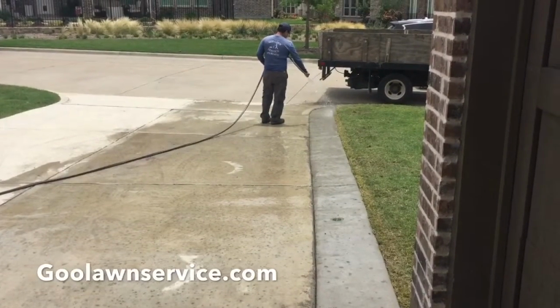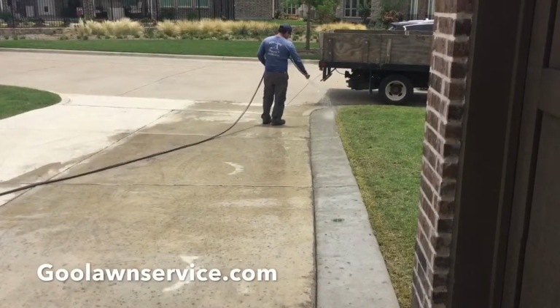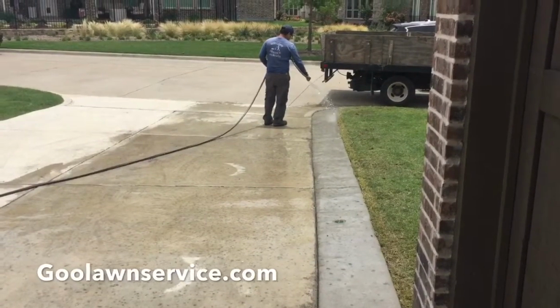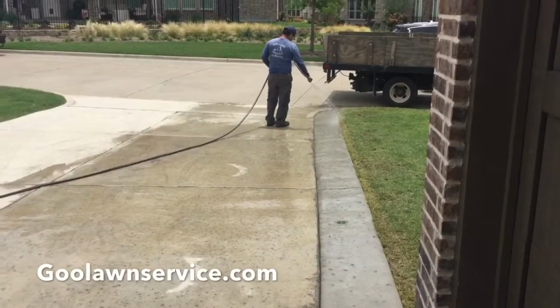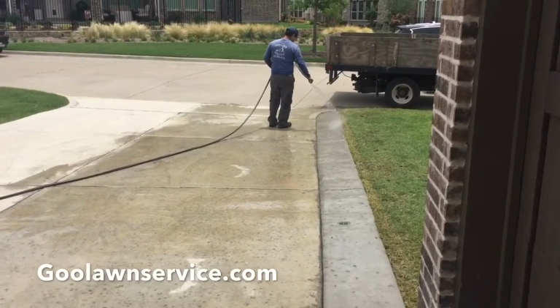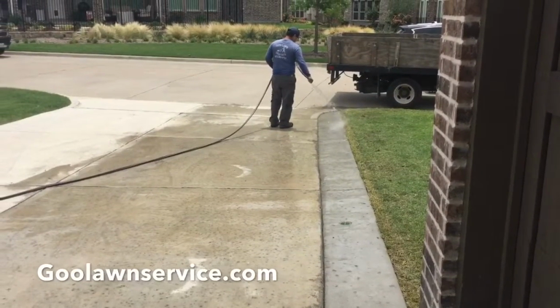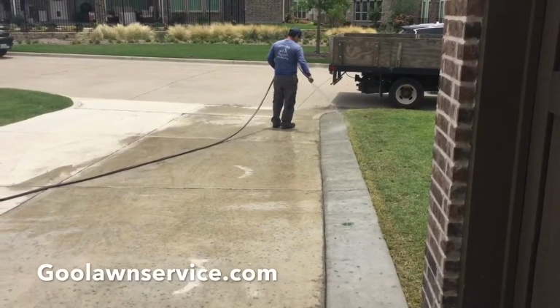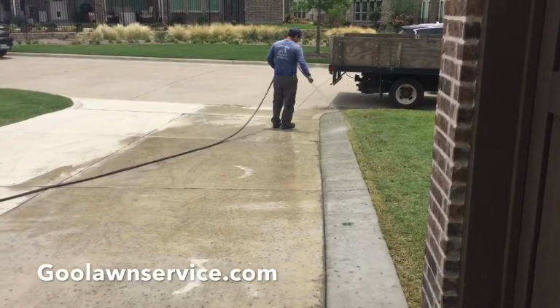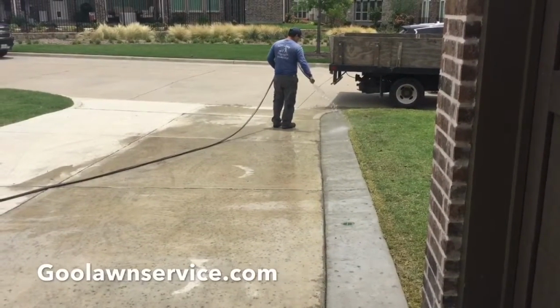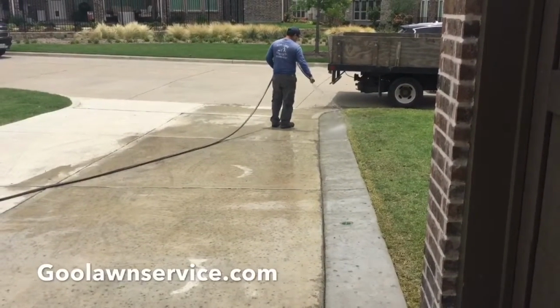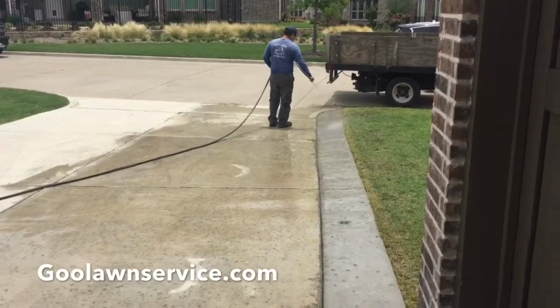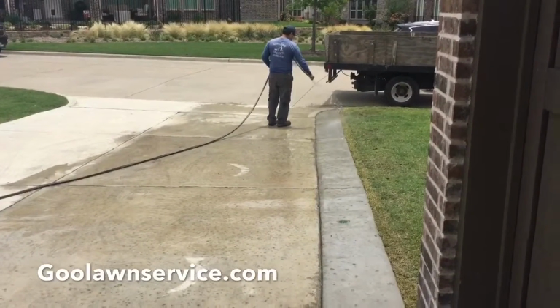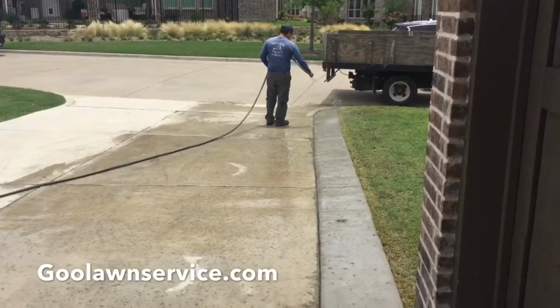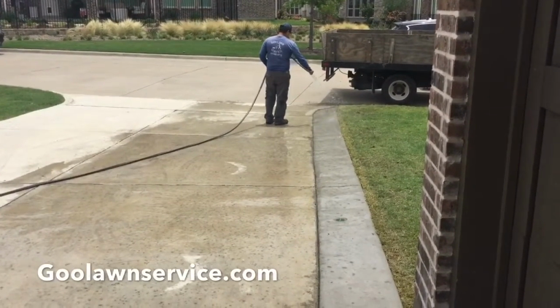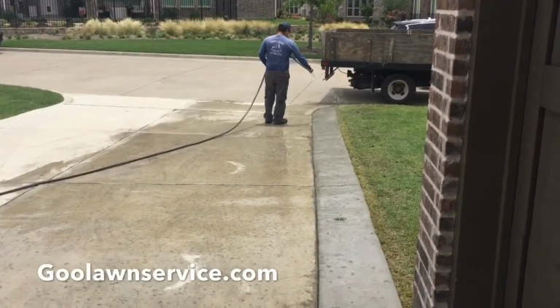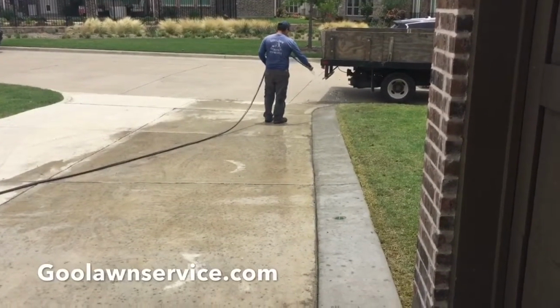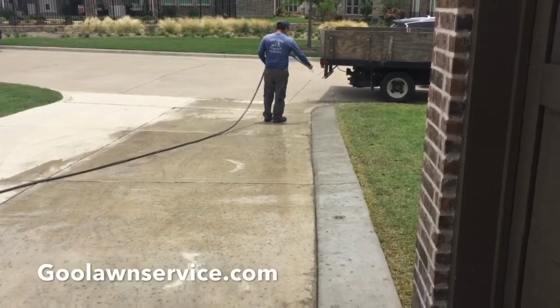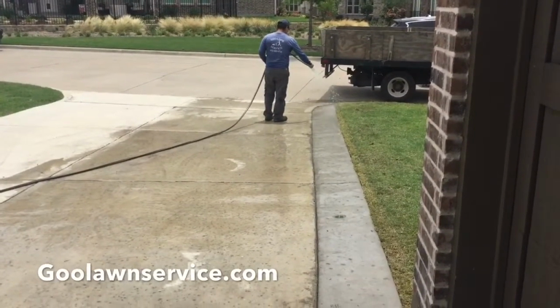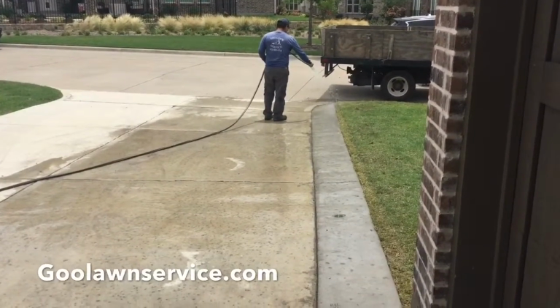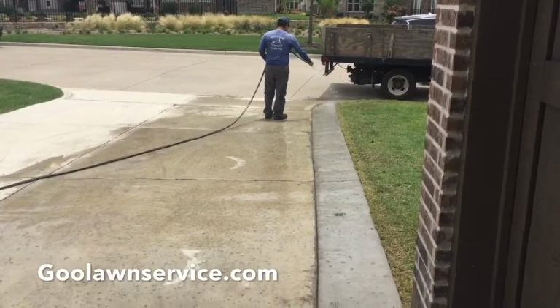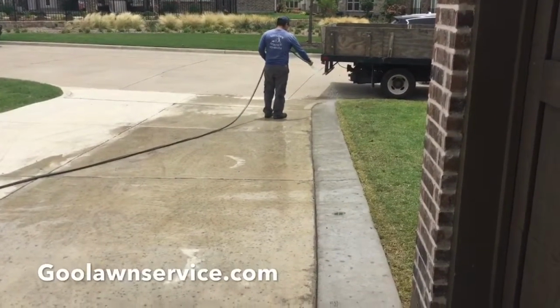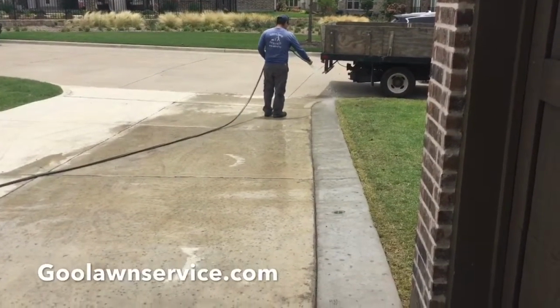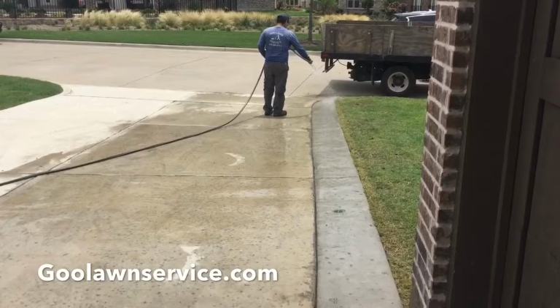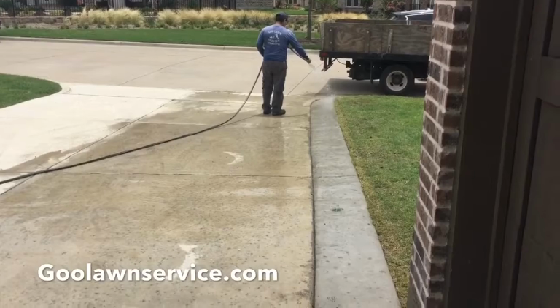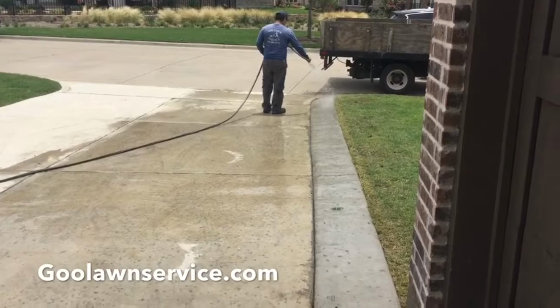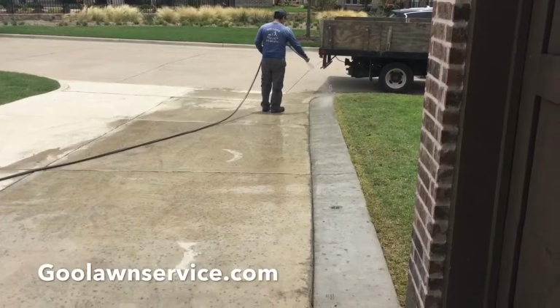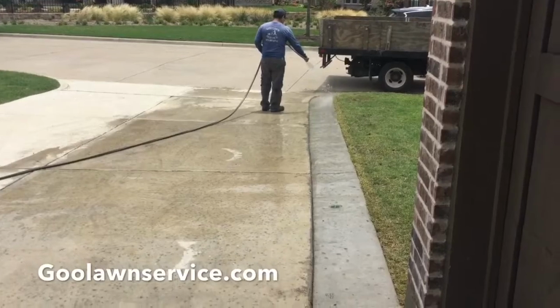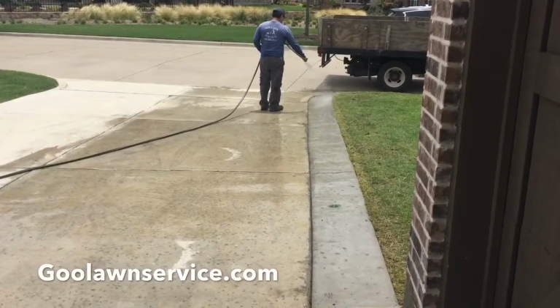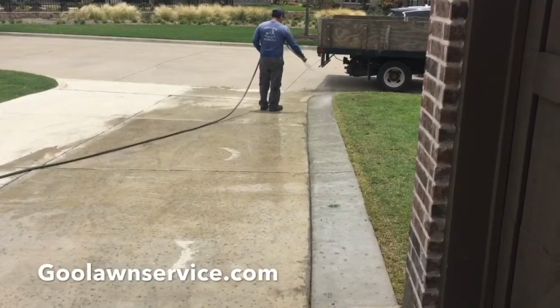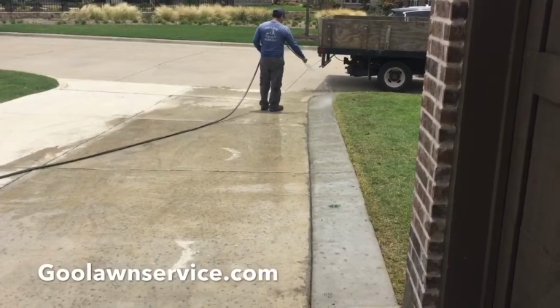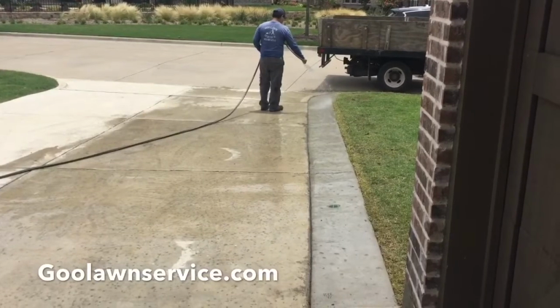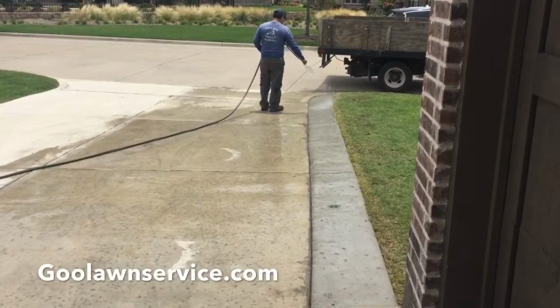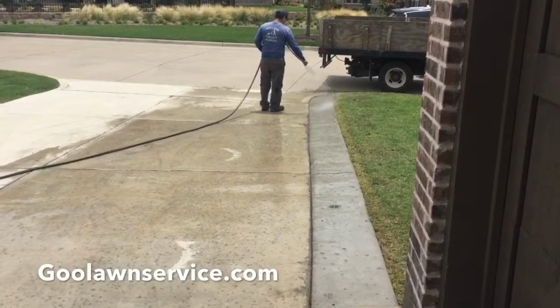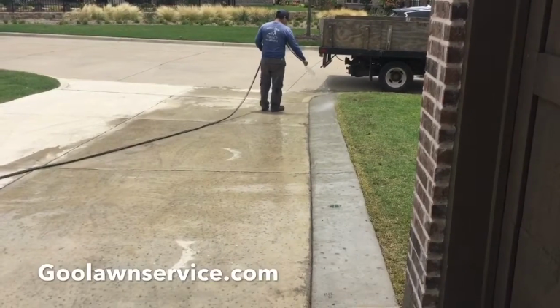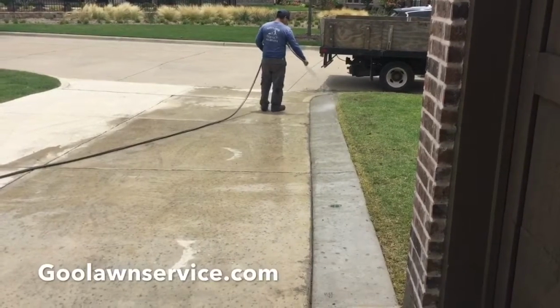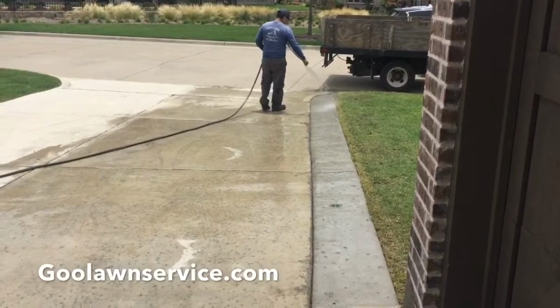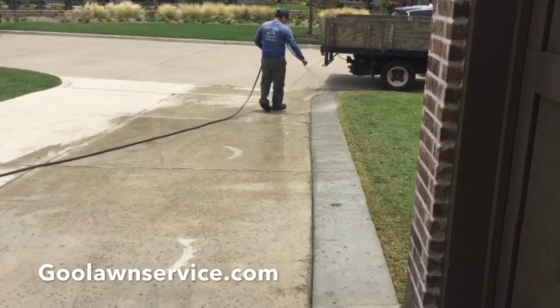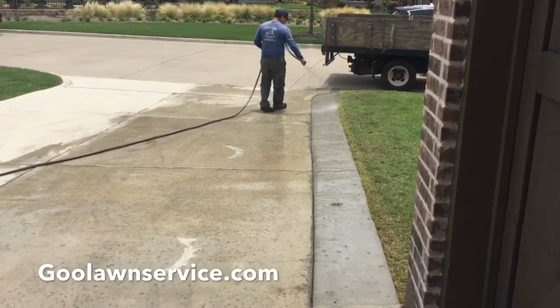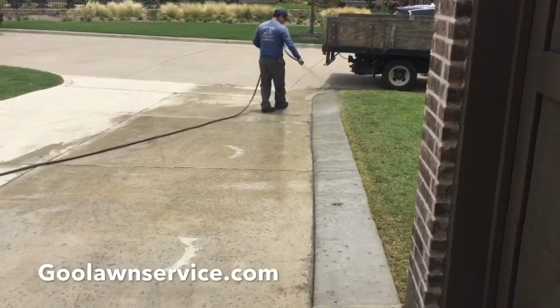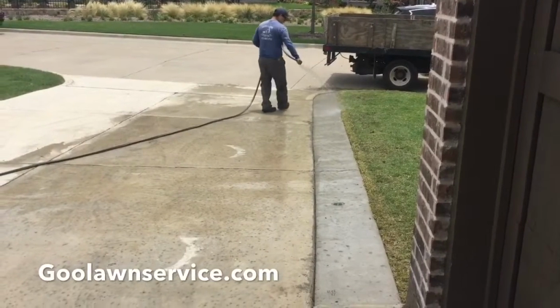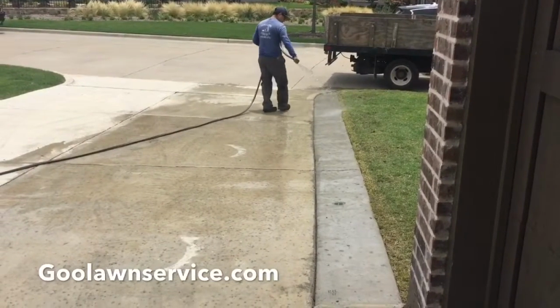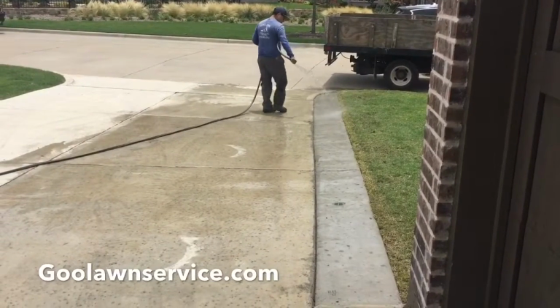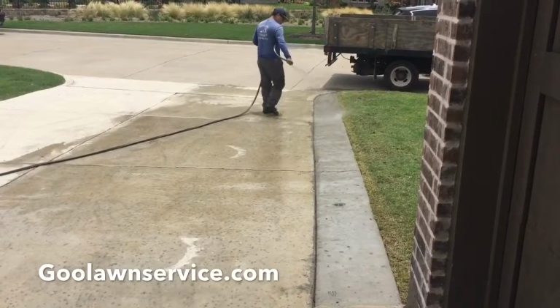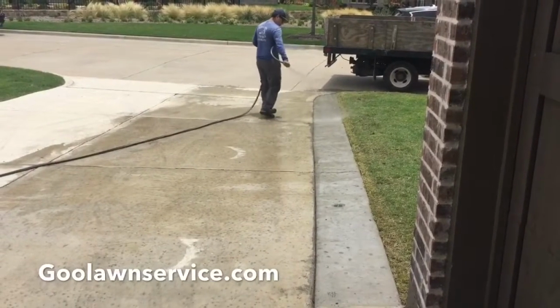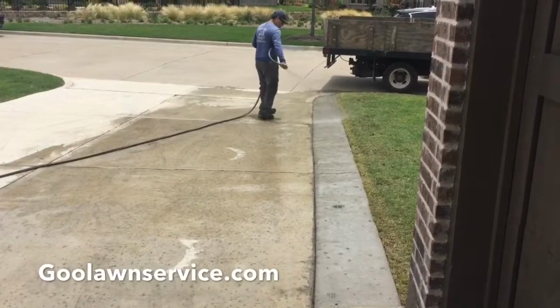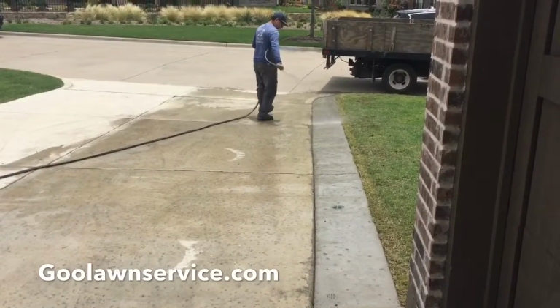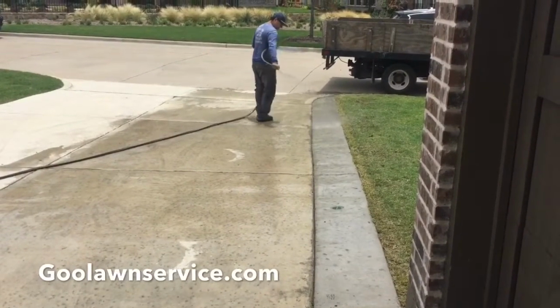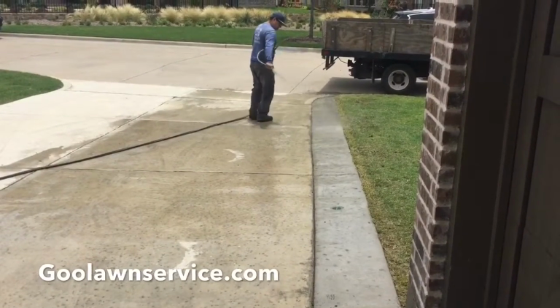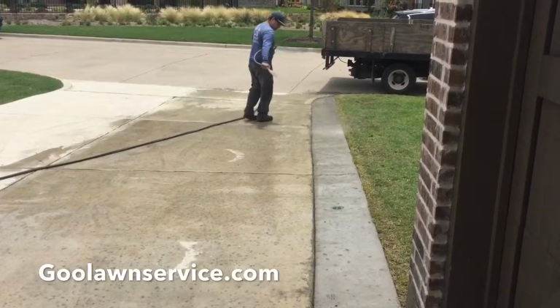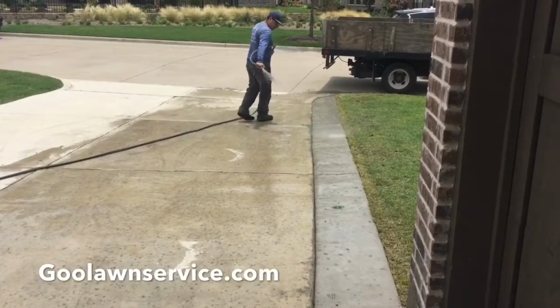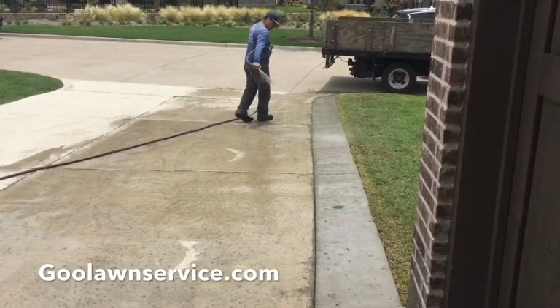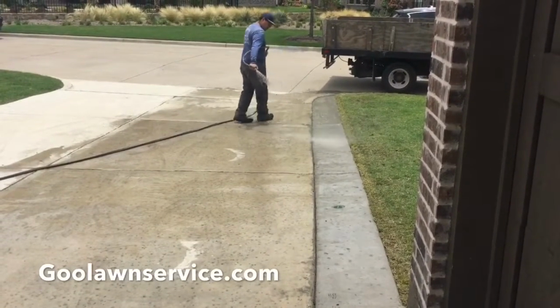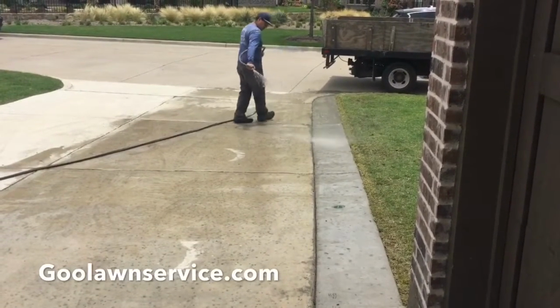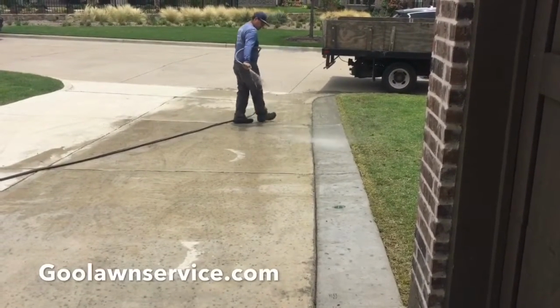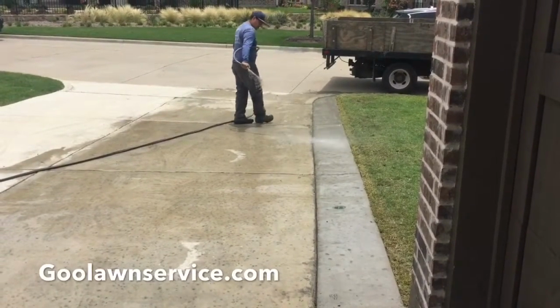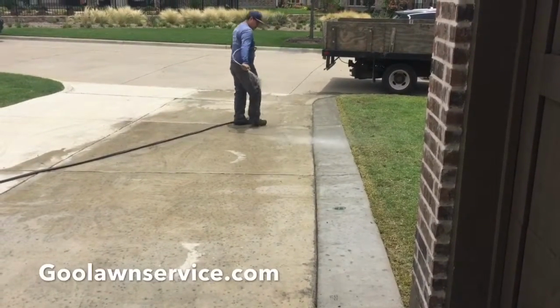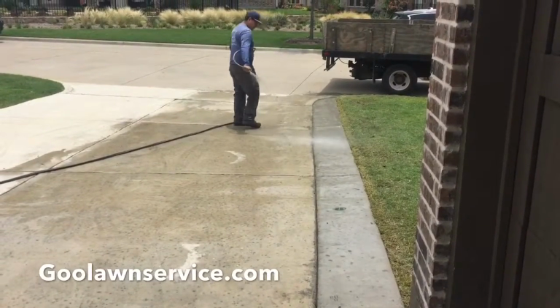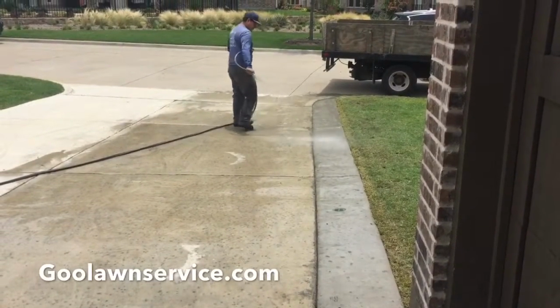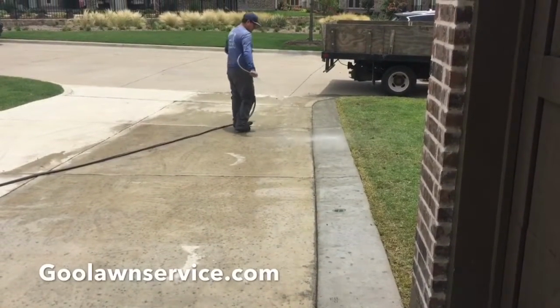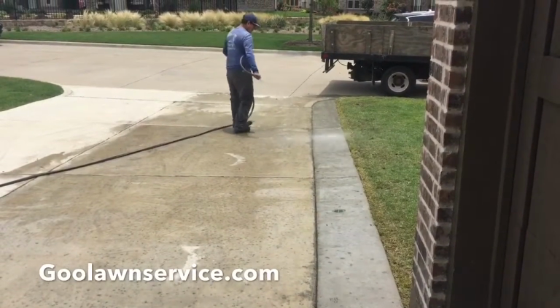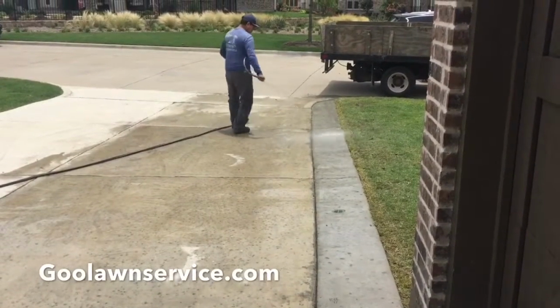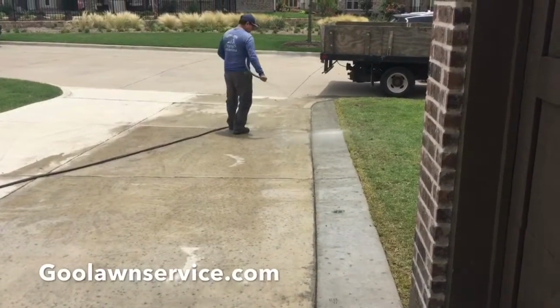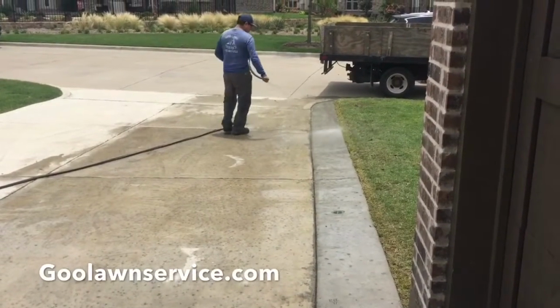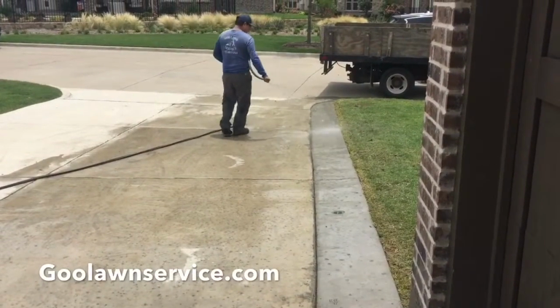Also take a notice at the grade that we actually laid, that way it's a natural runoff for the water when it does rain over here.